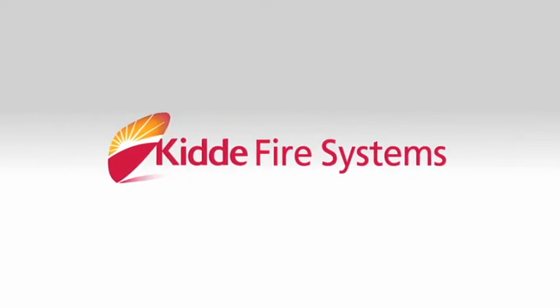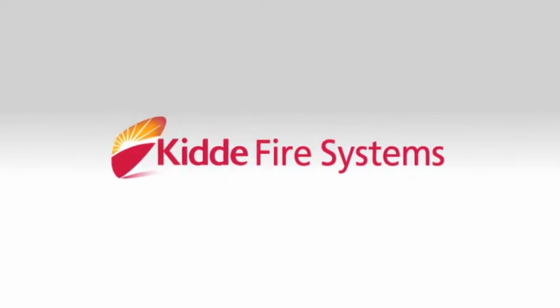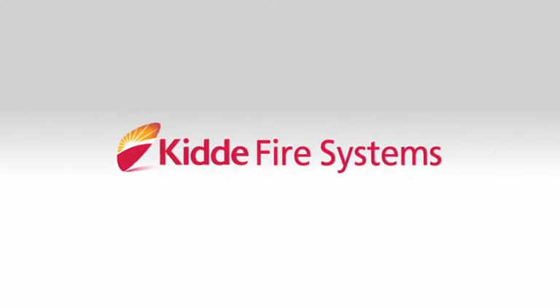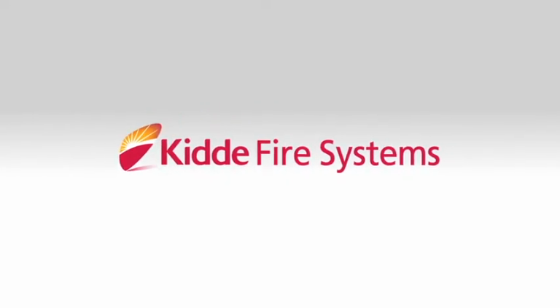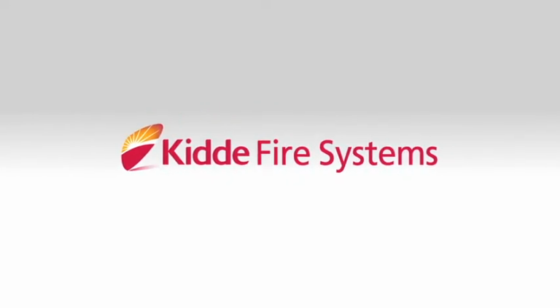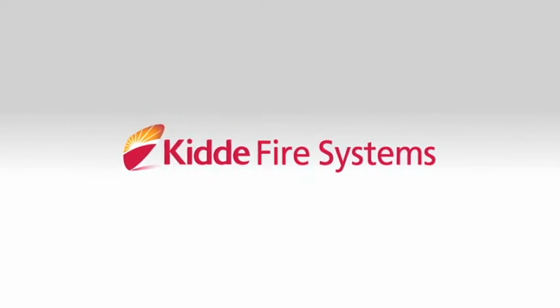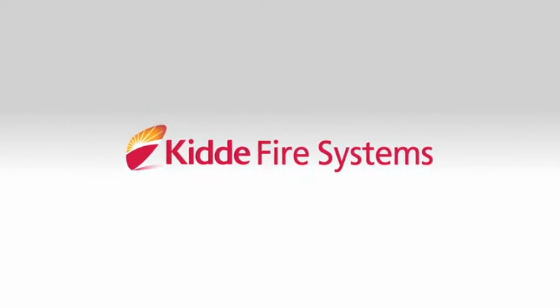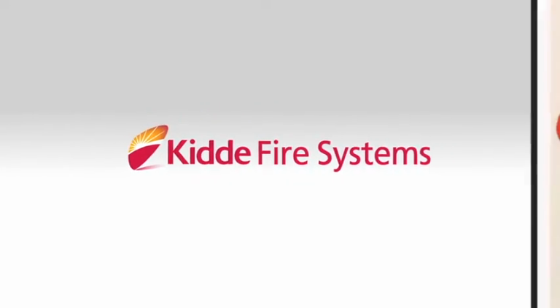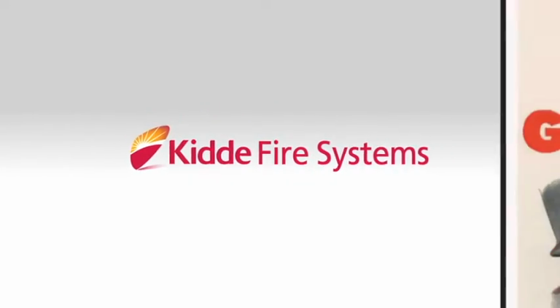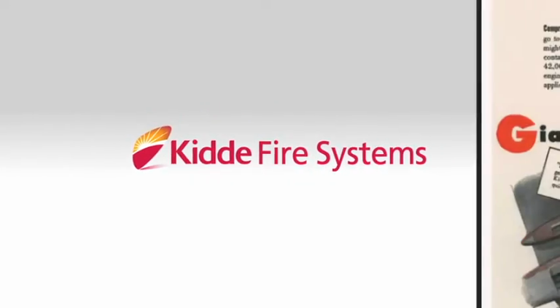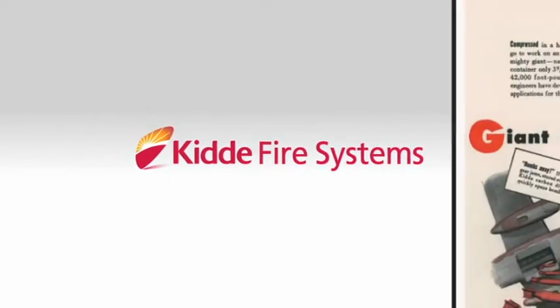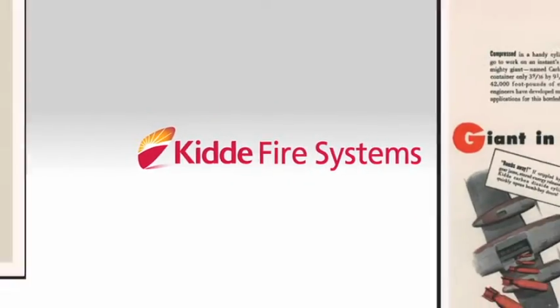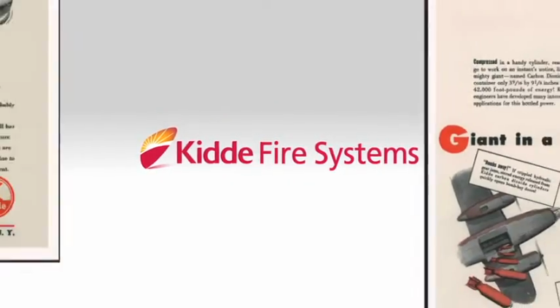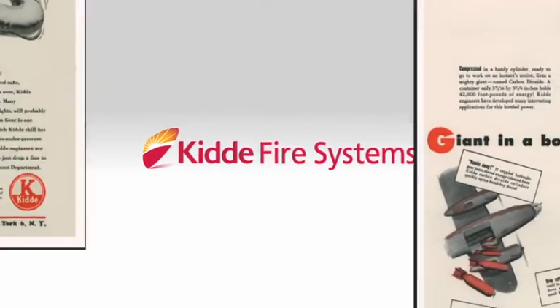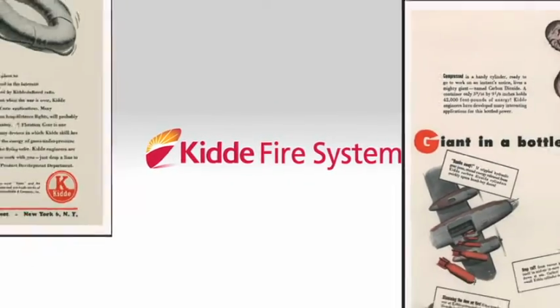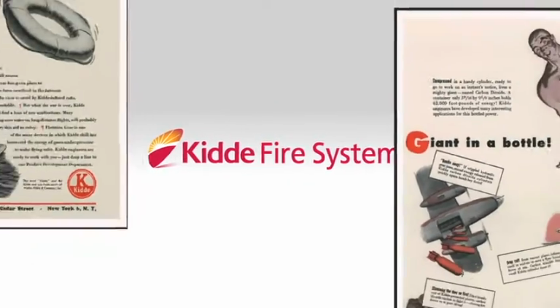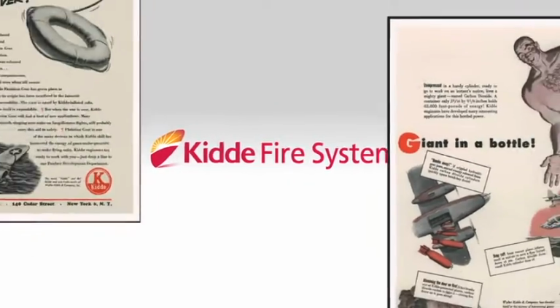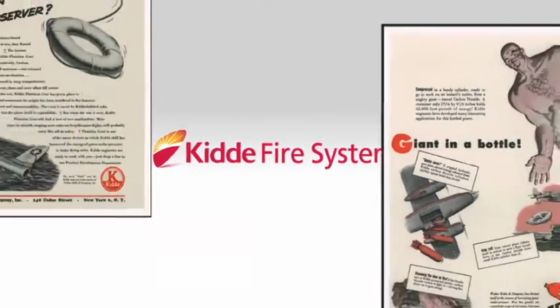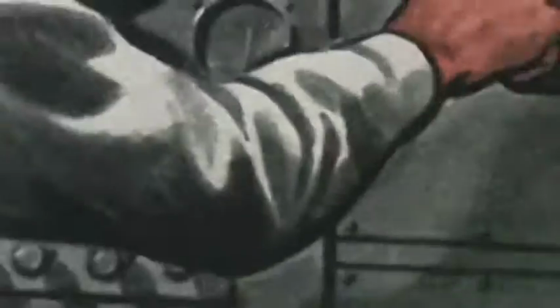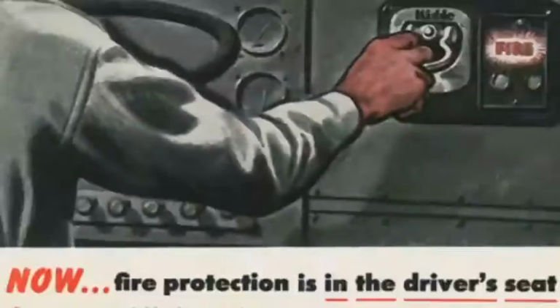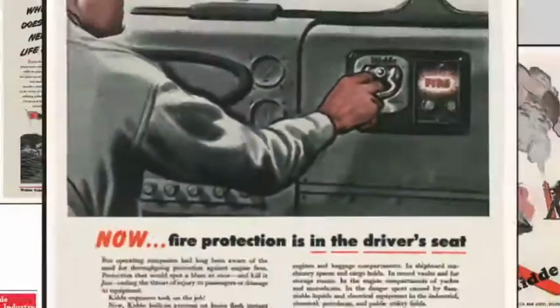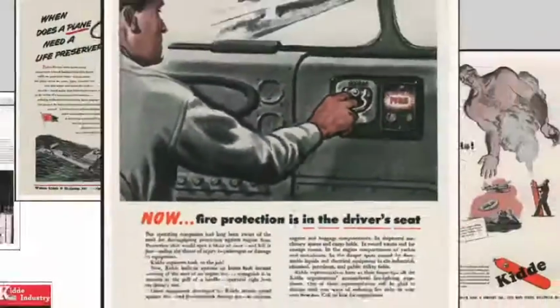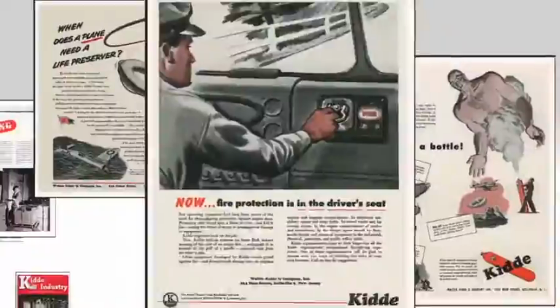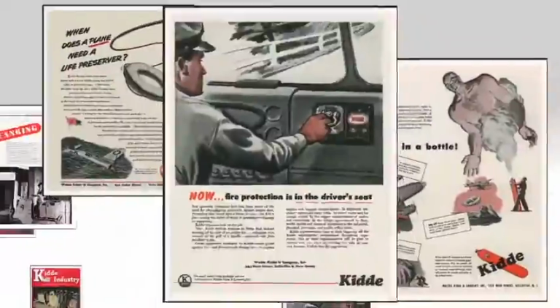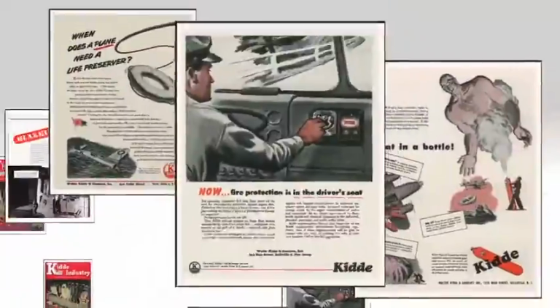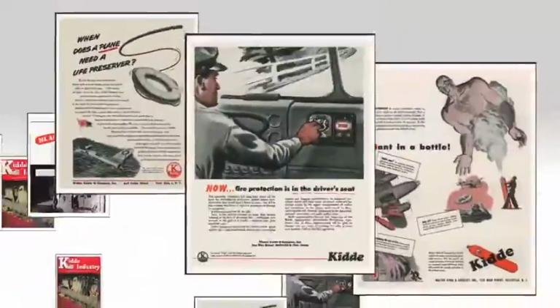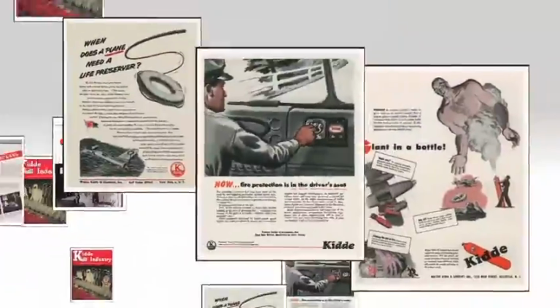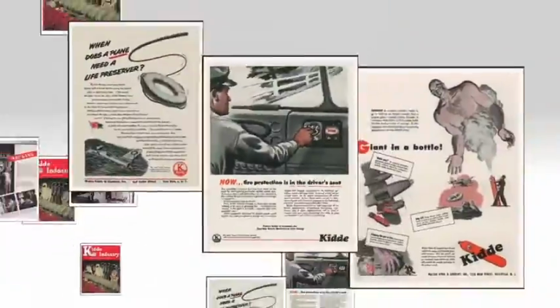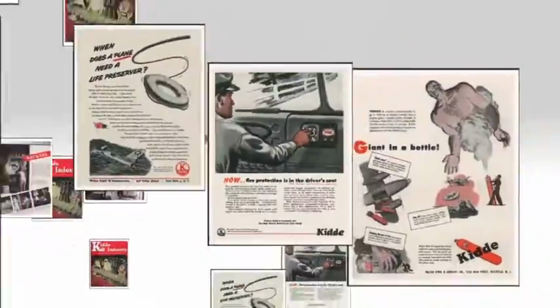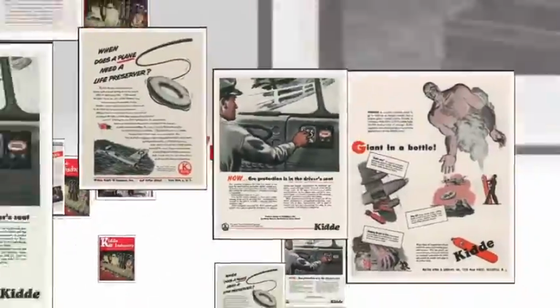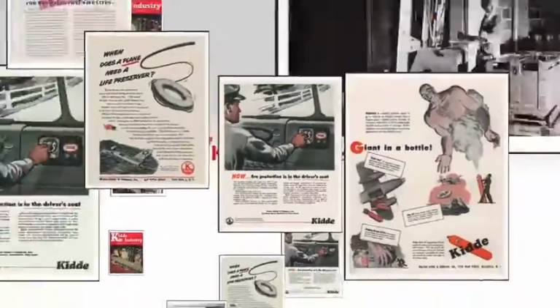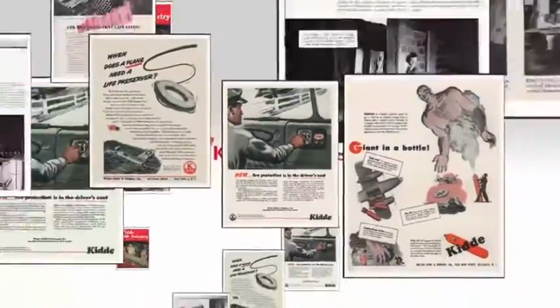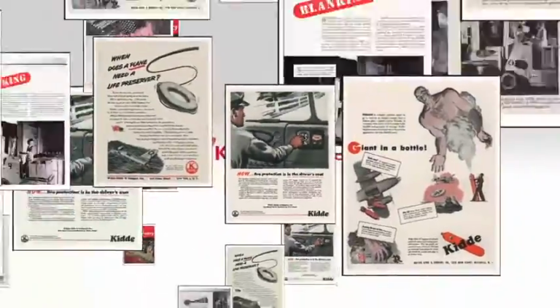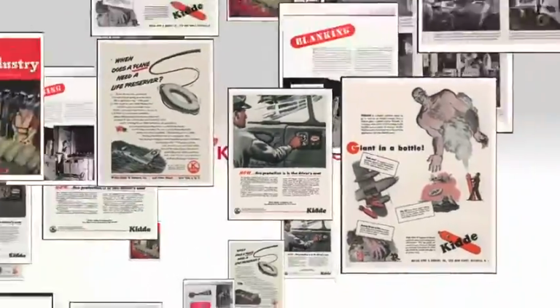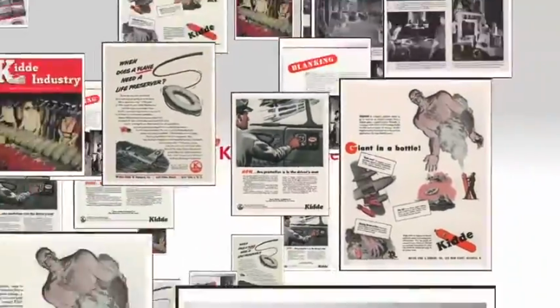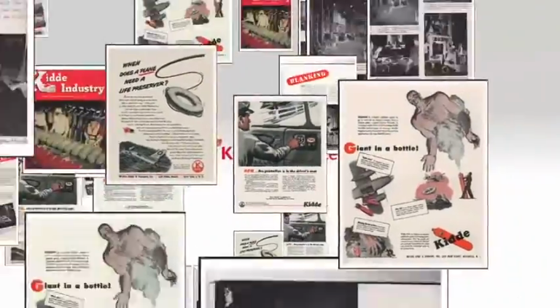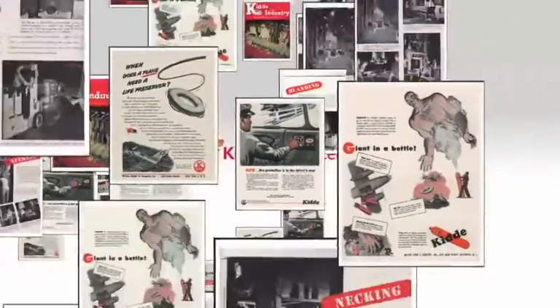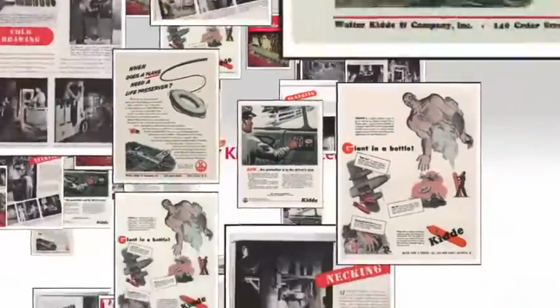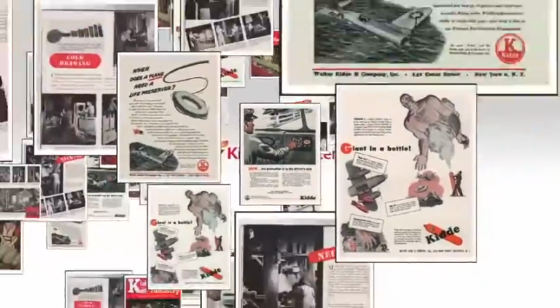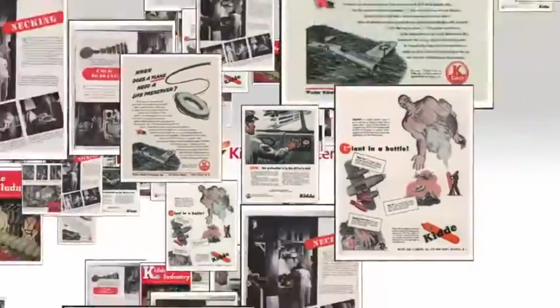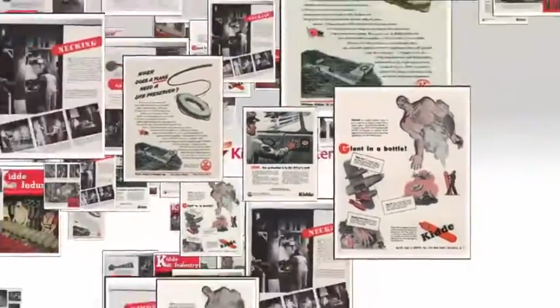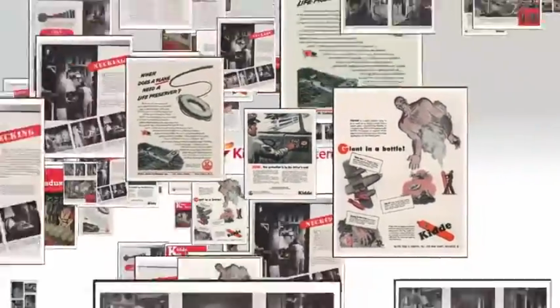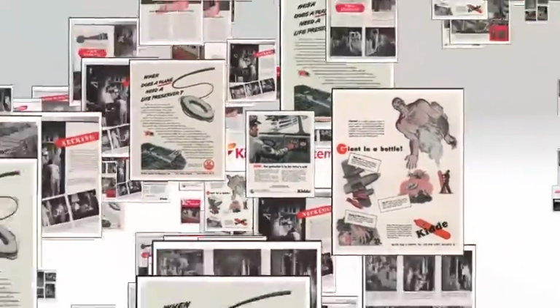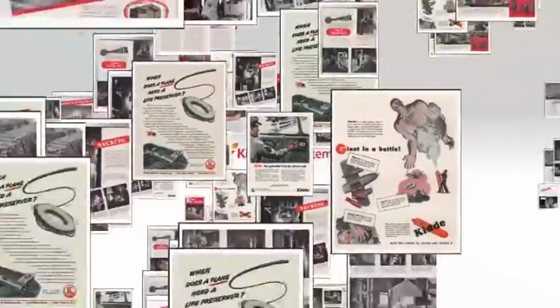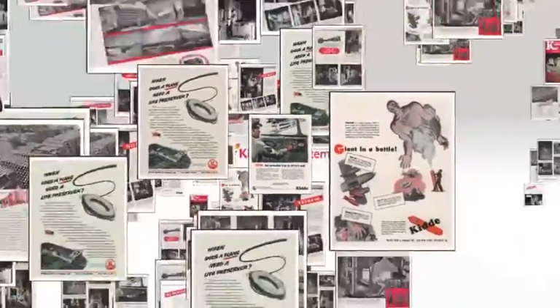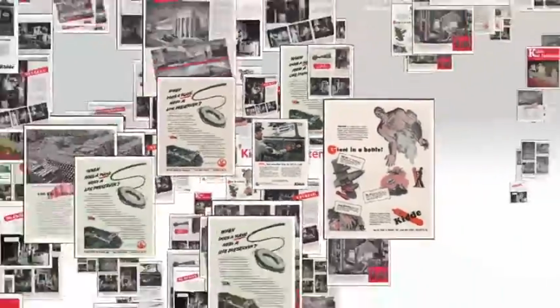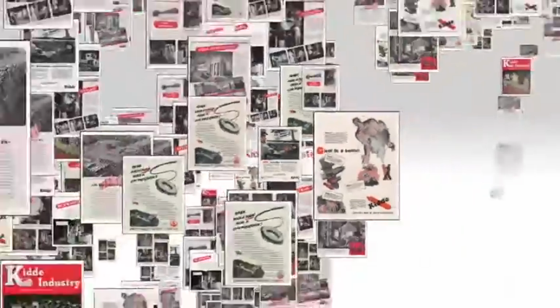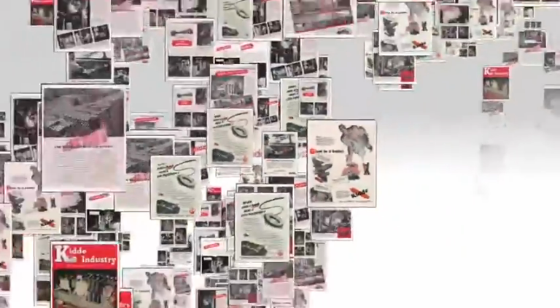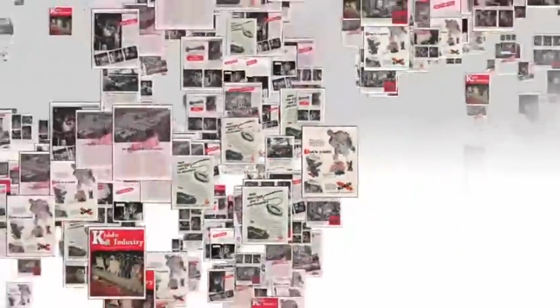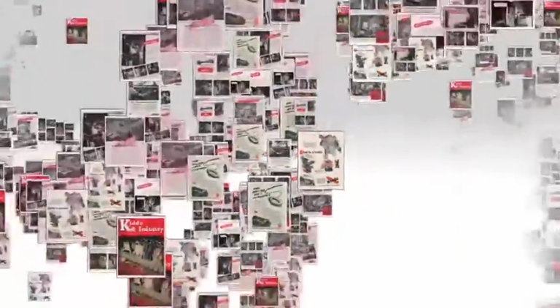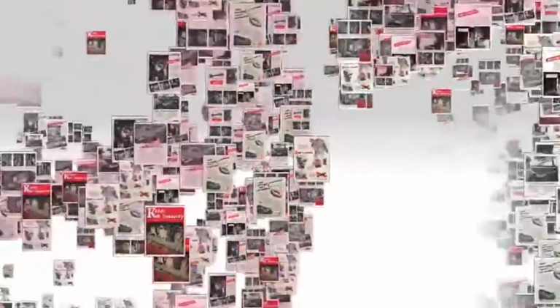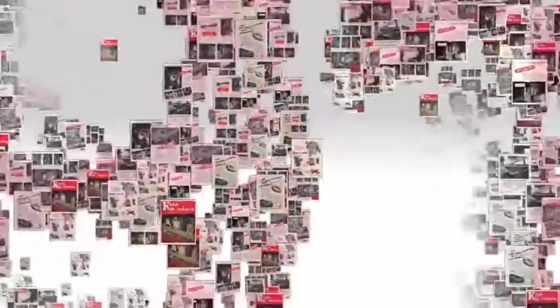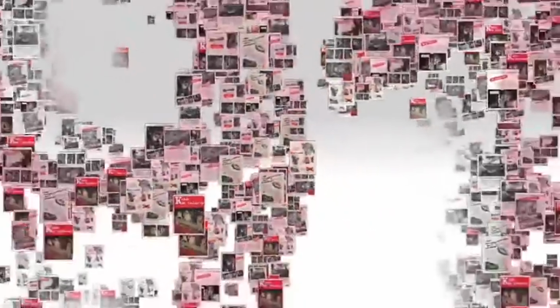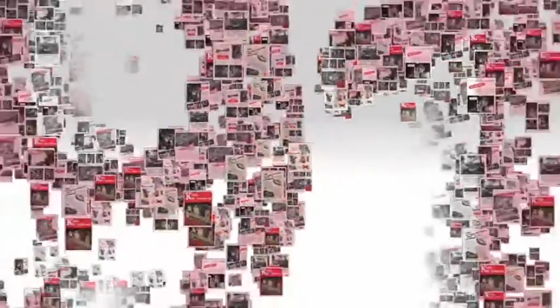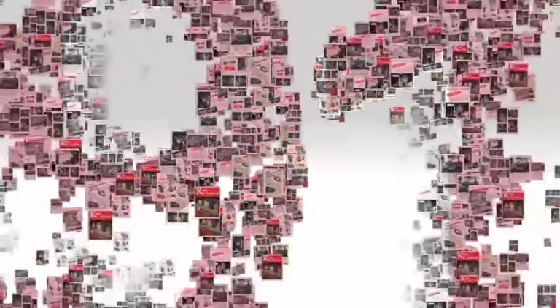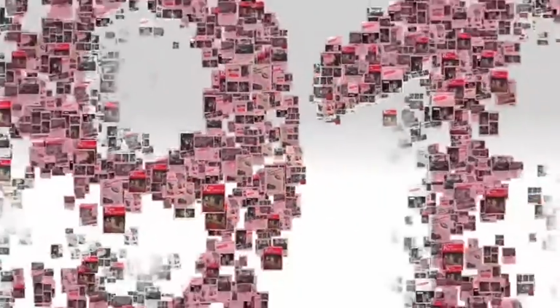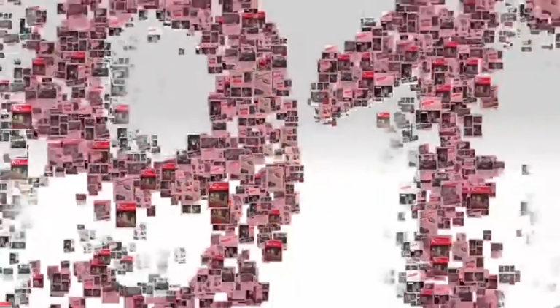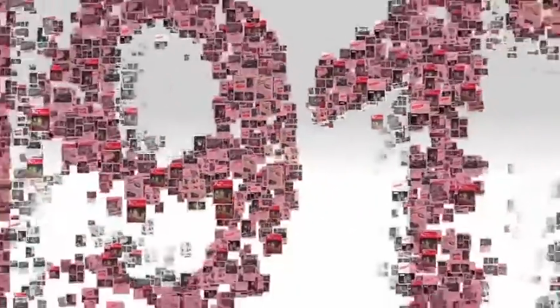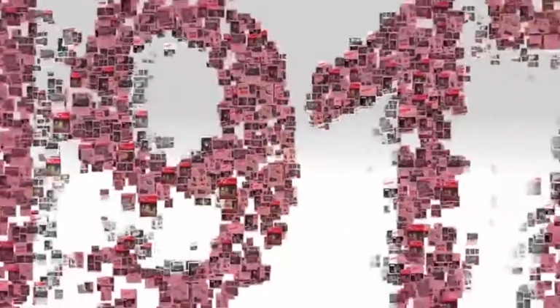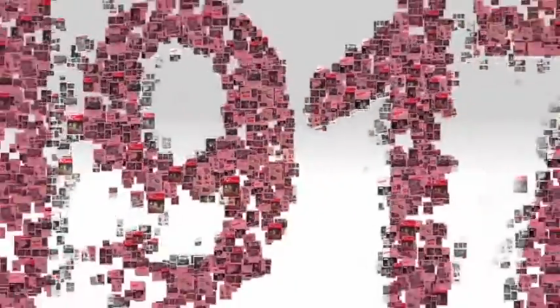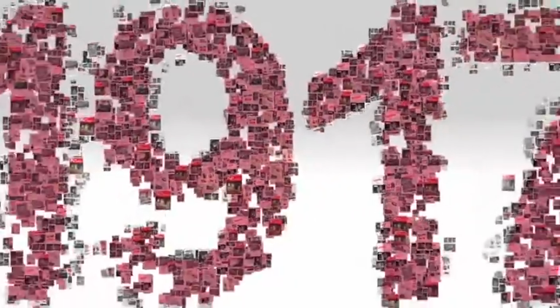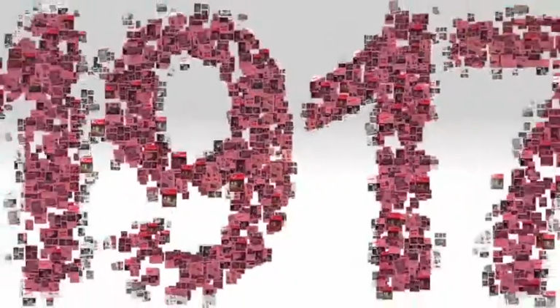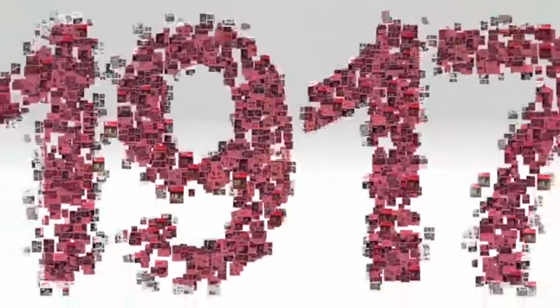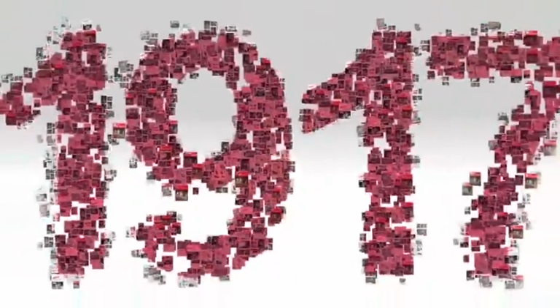Kitta Fire Systems. Providing reliable and highly effective fire protection since 1917.